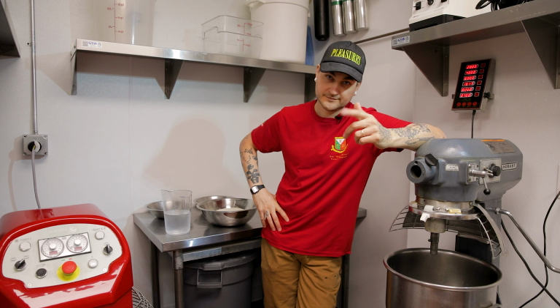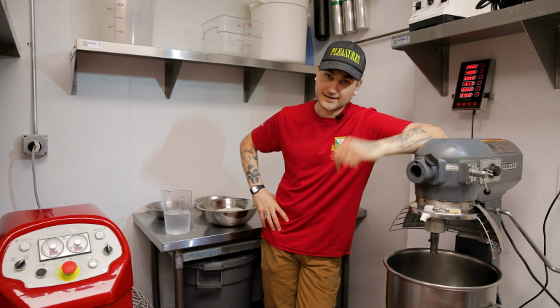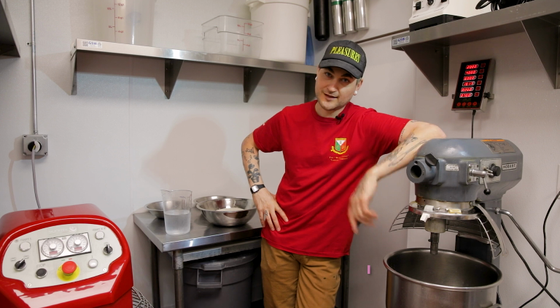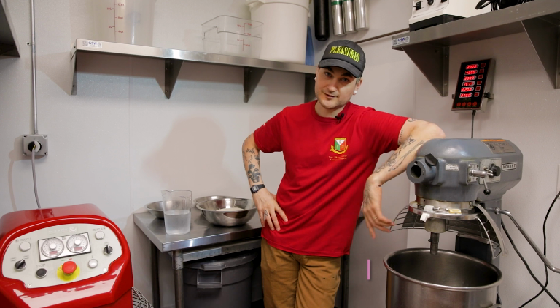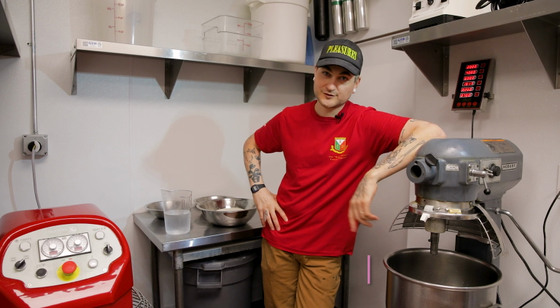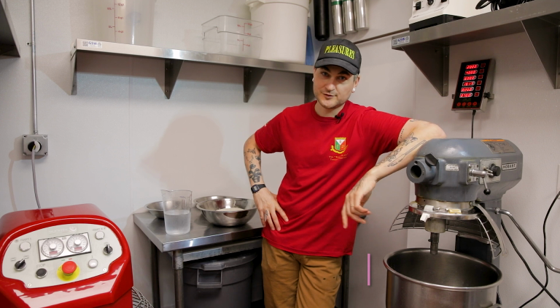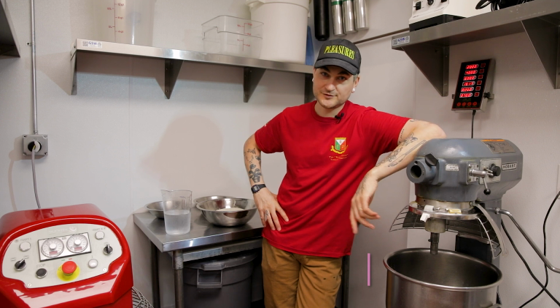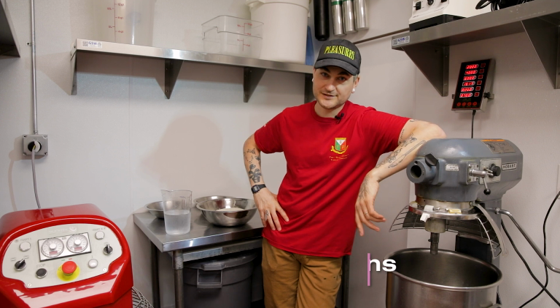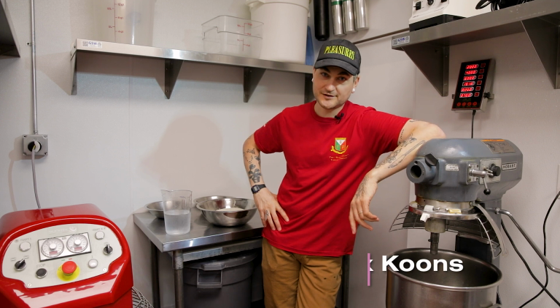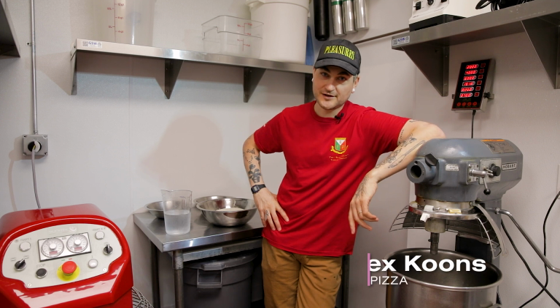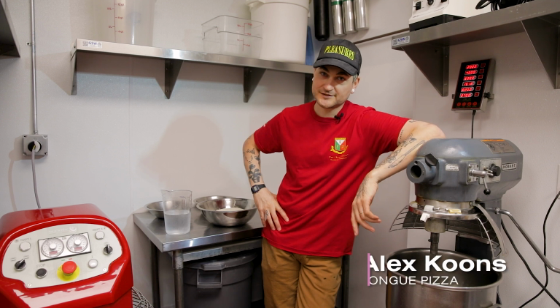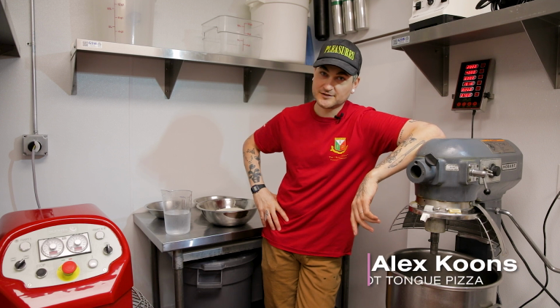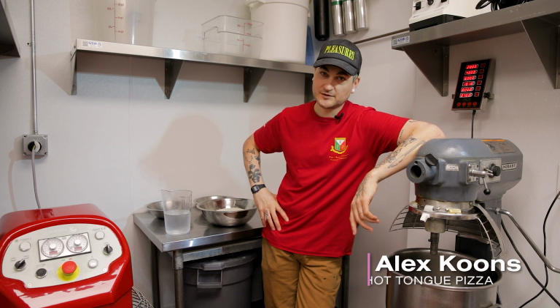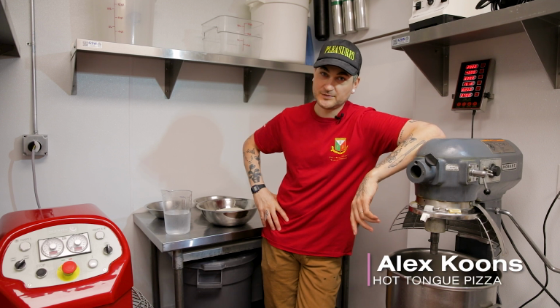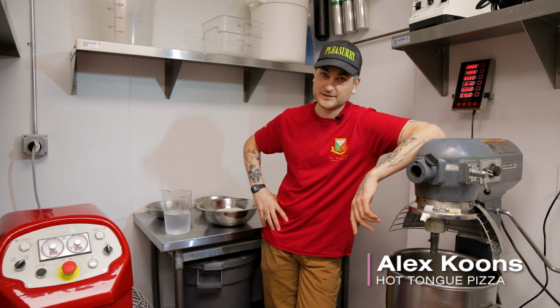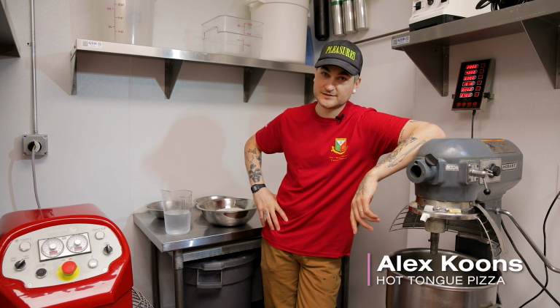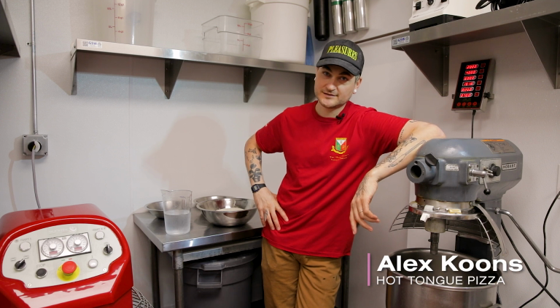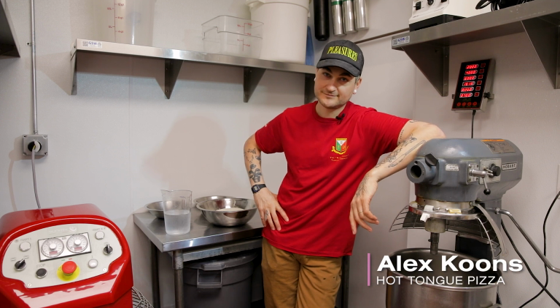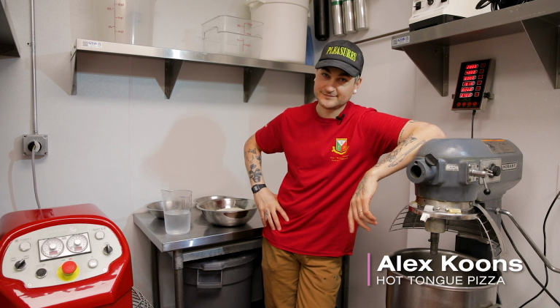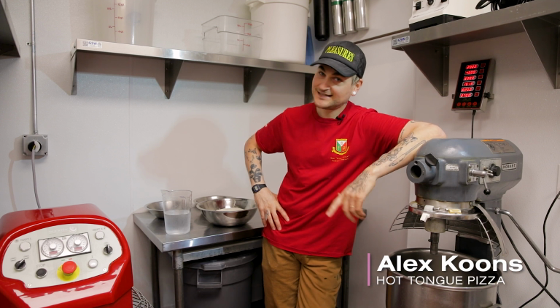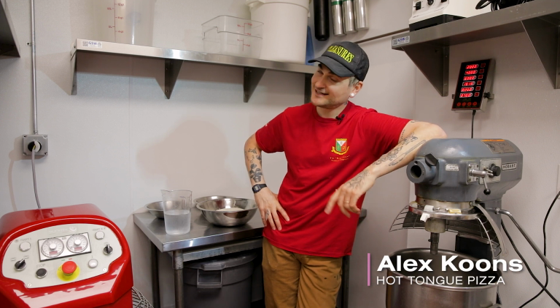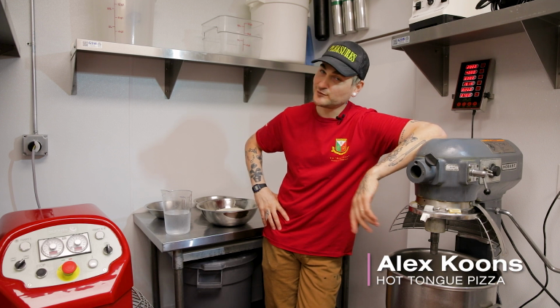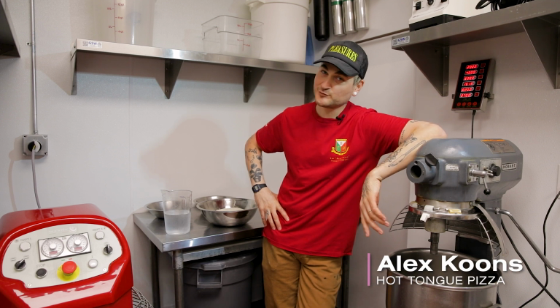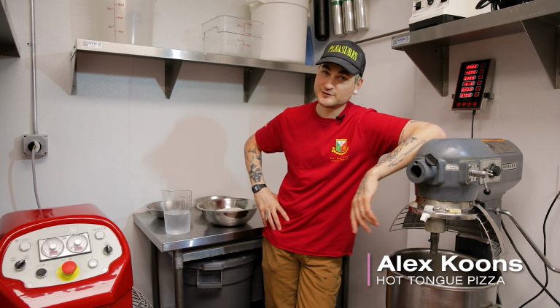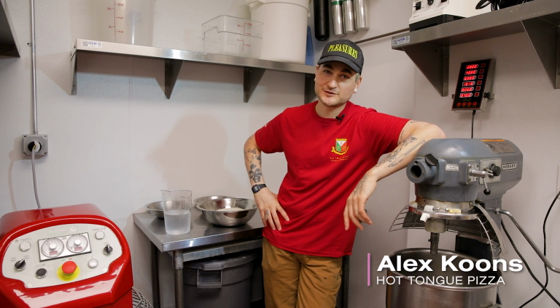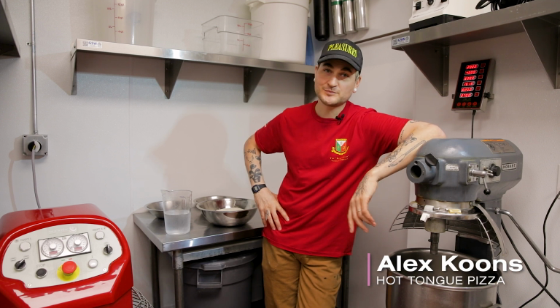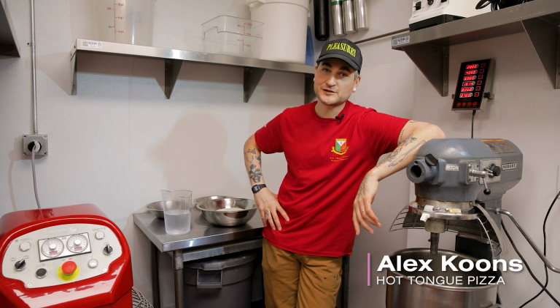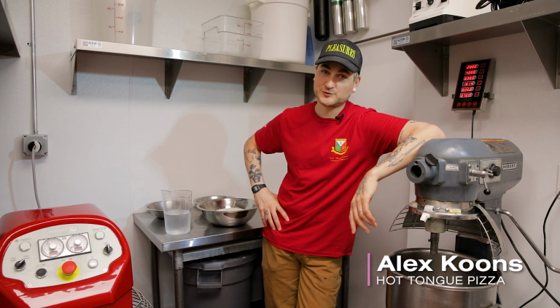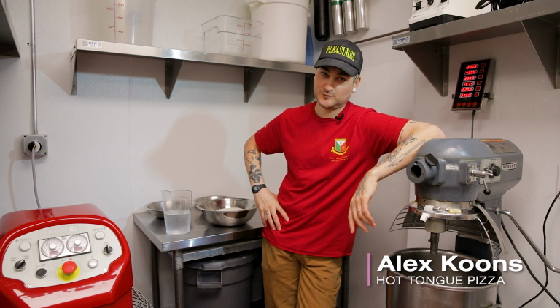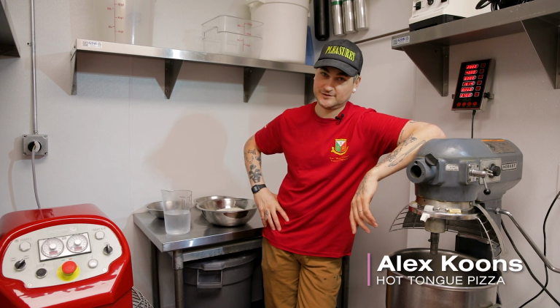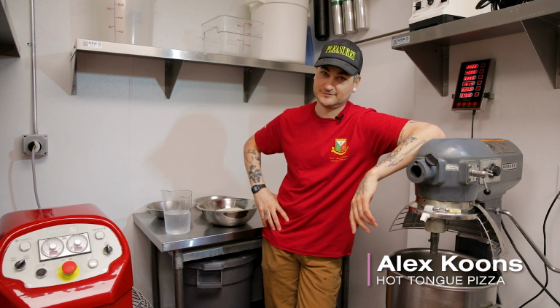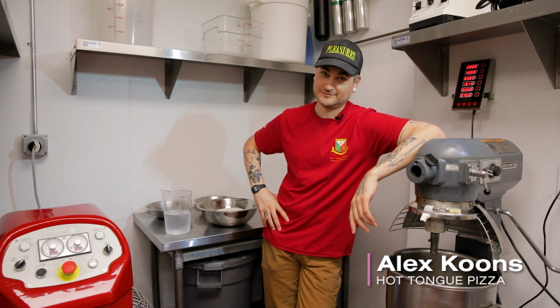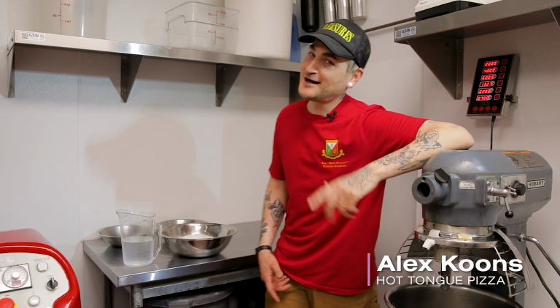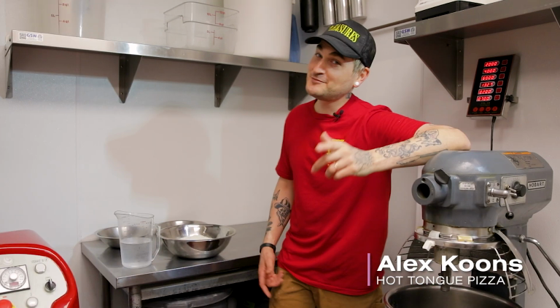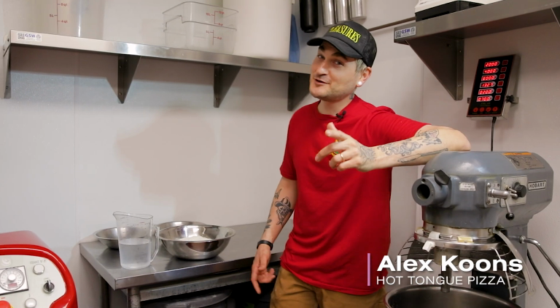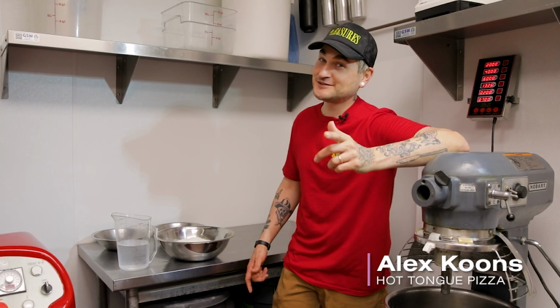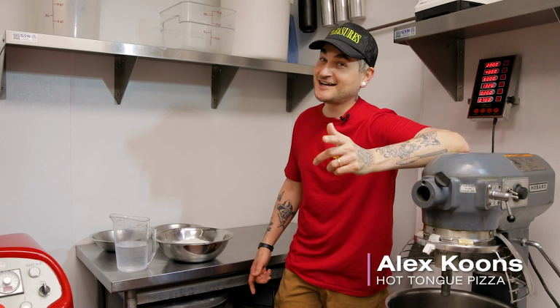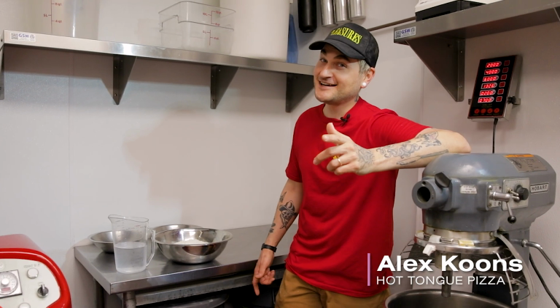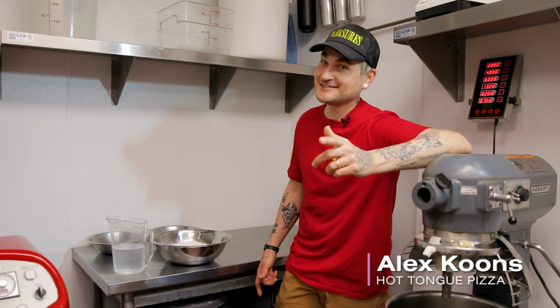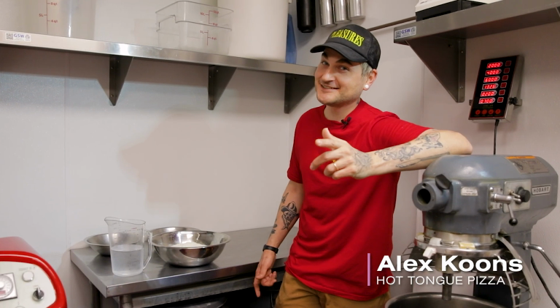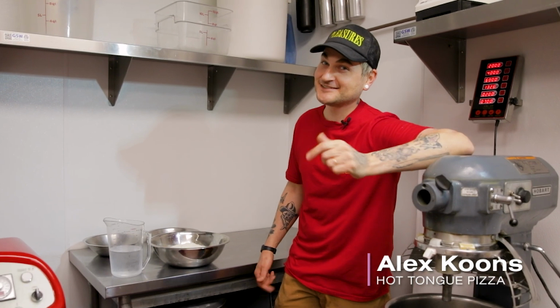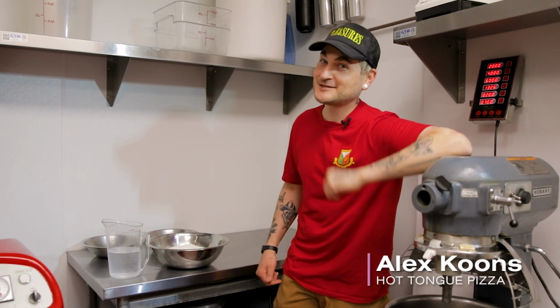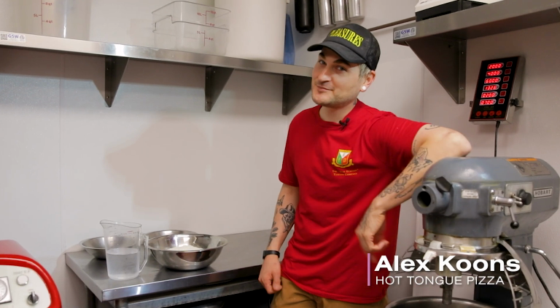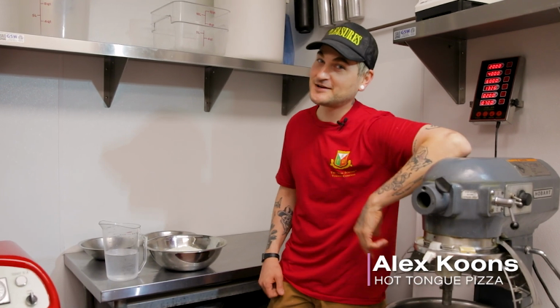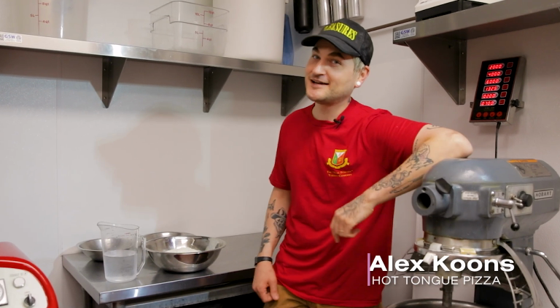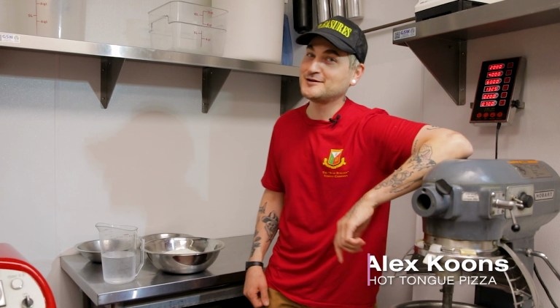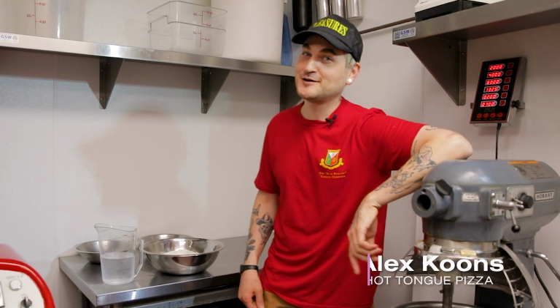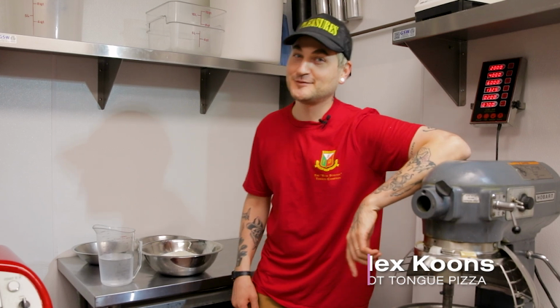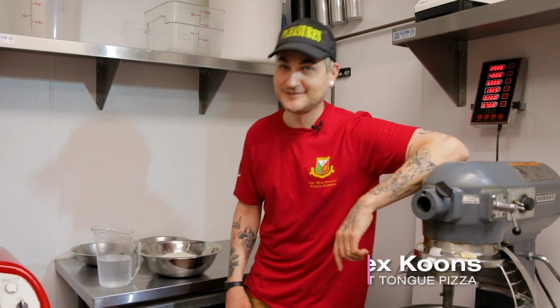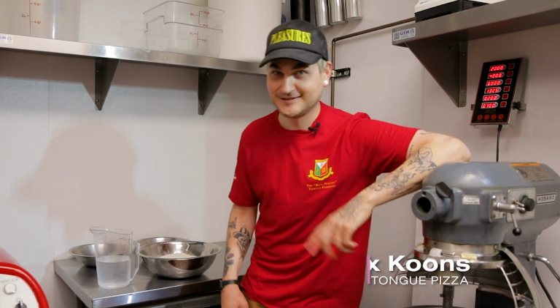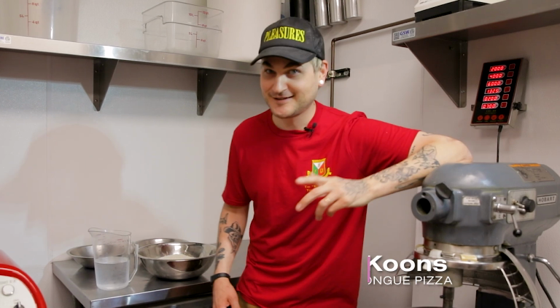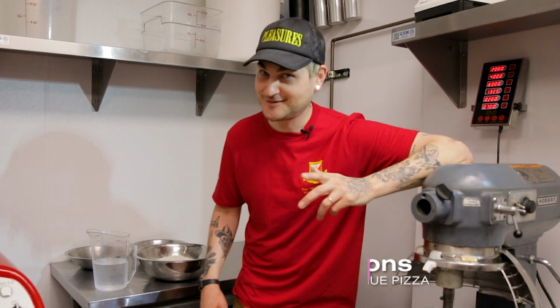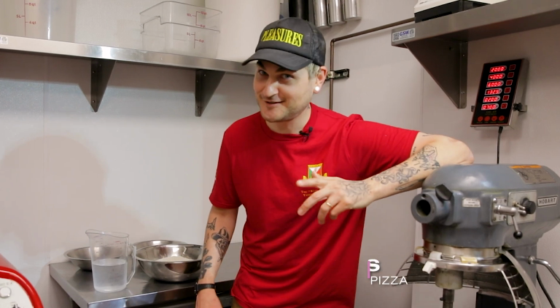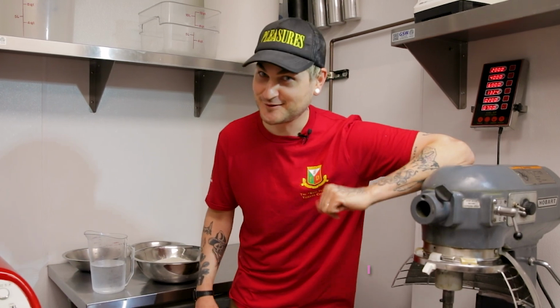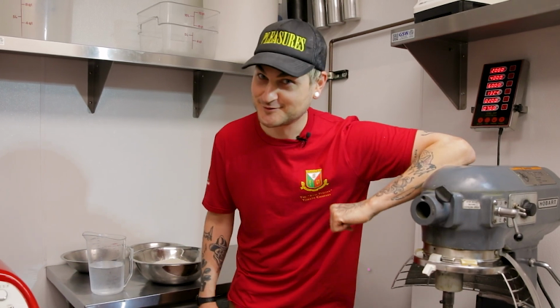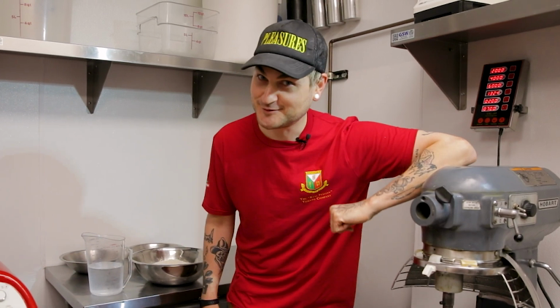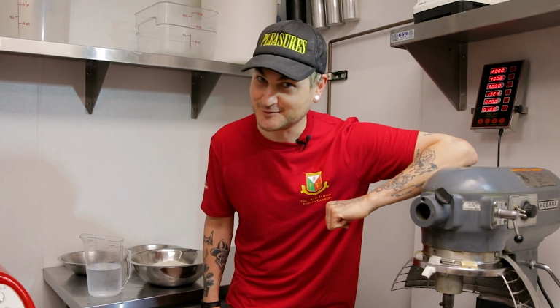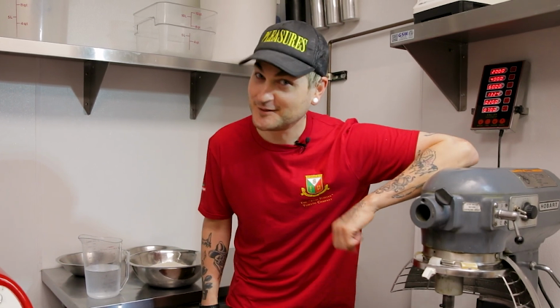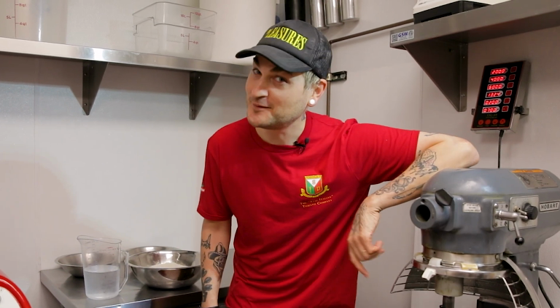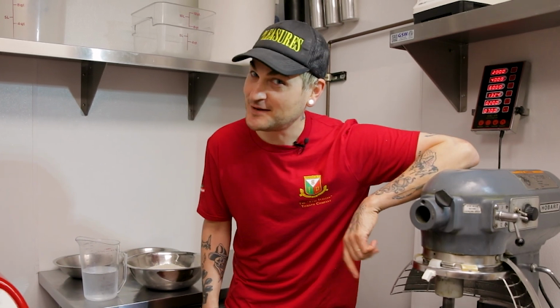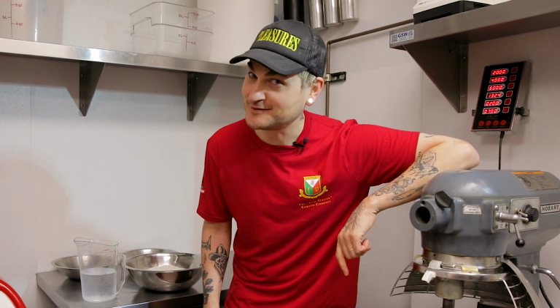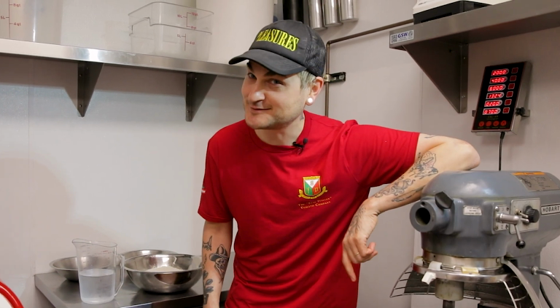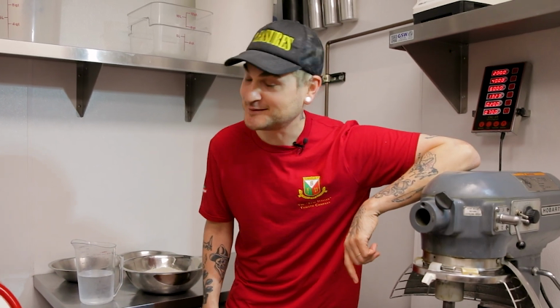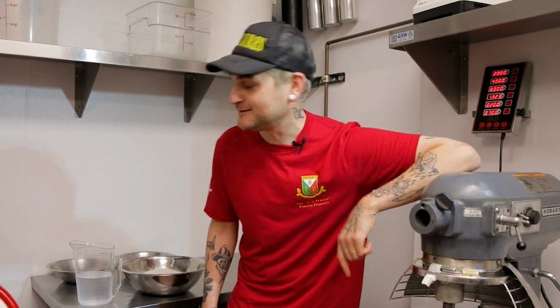Alex Coons here, Hot Tongue Pizza — got a real special one. I'm no scientist, but I know a thing or two about dough.